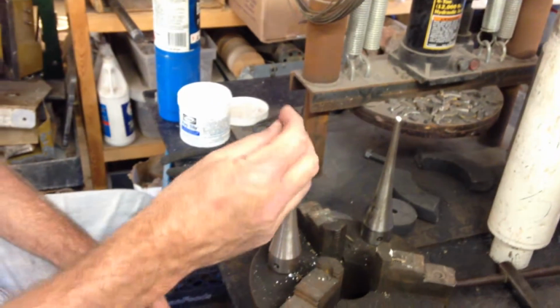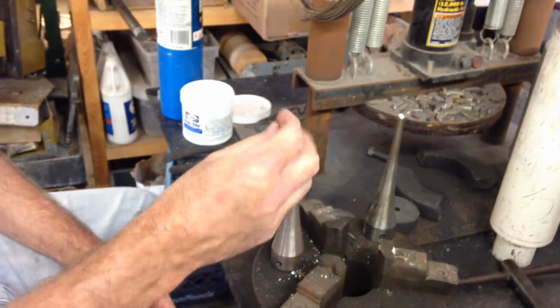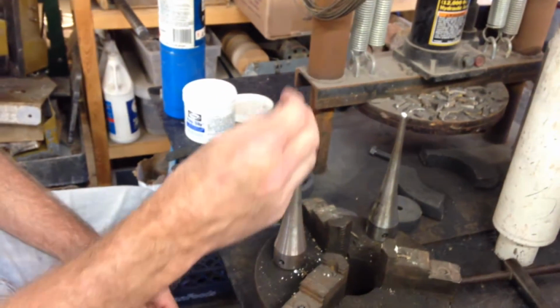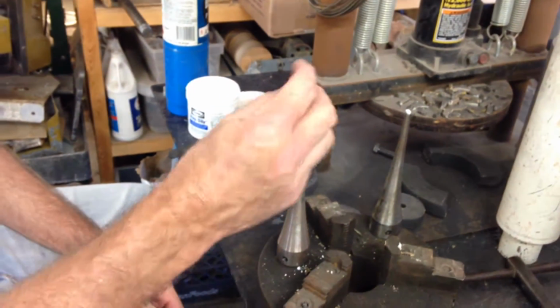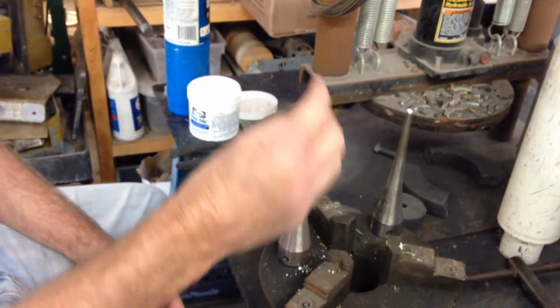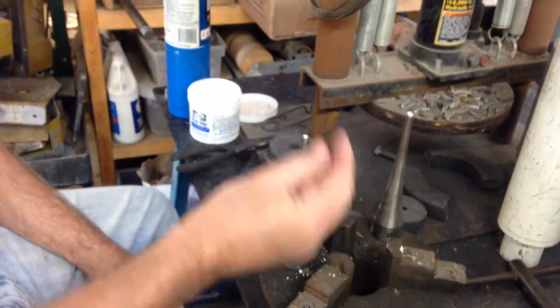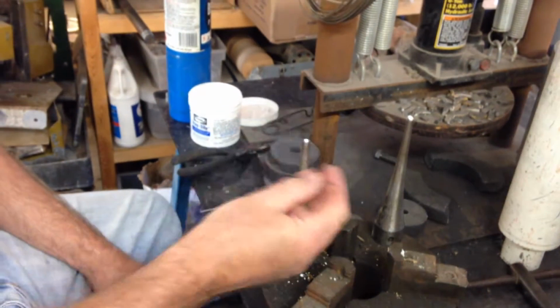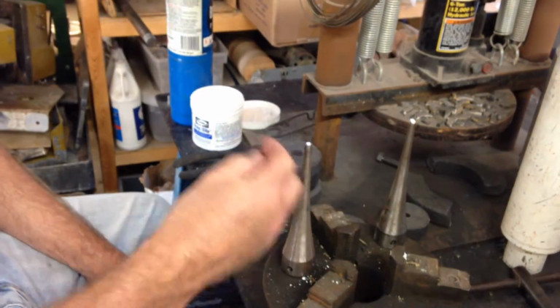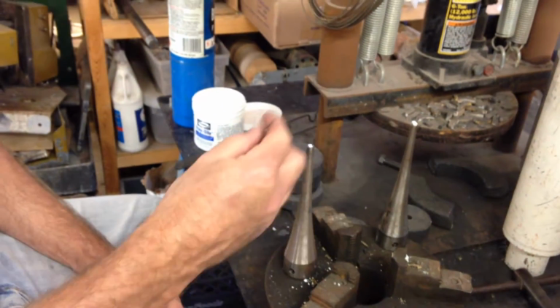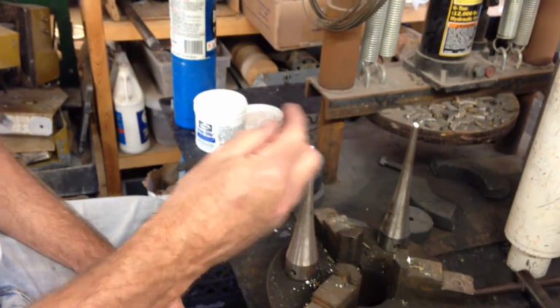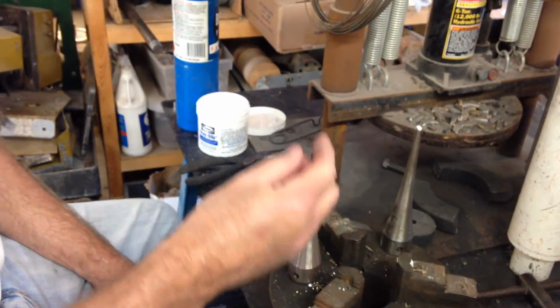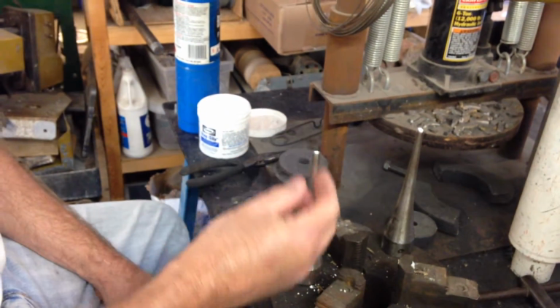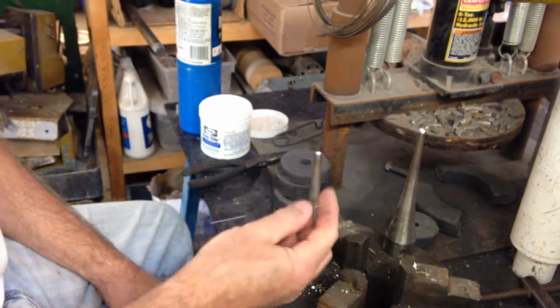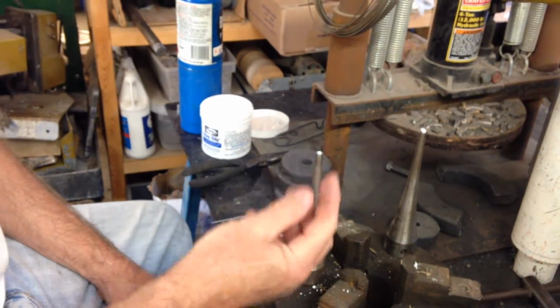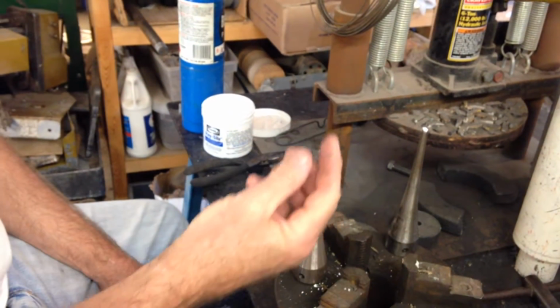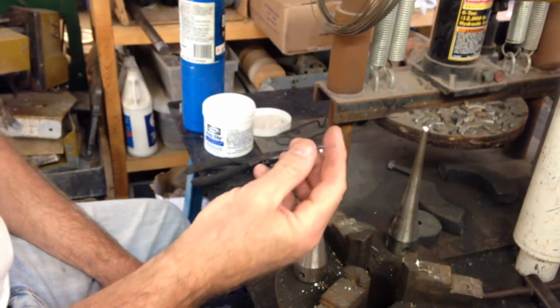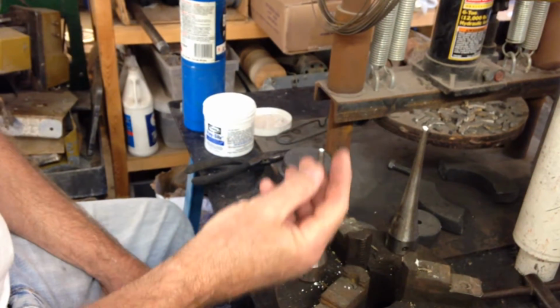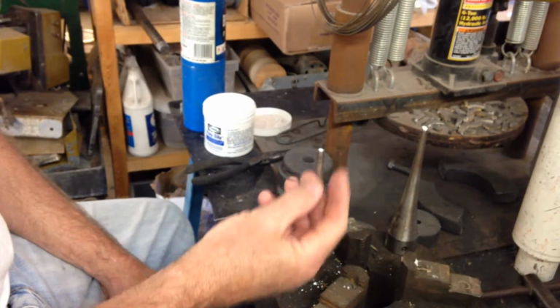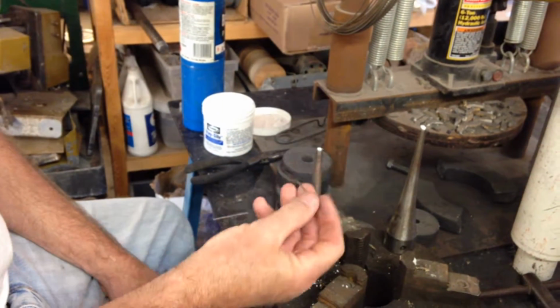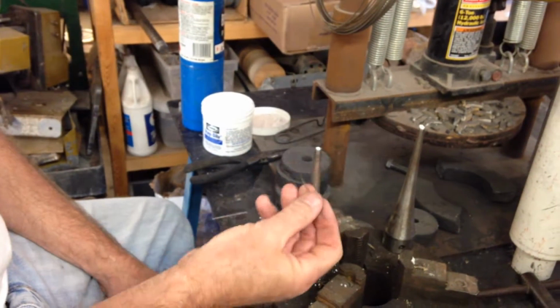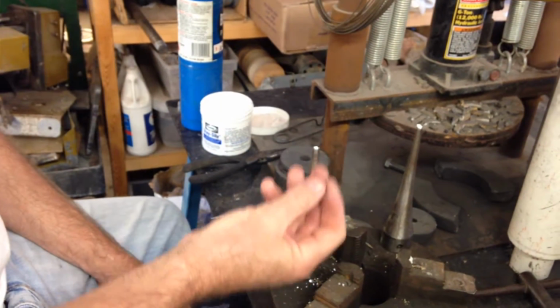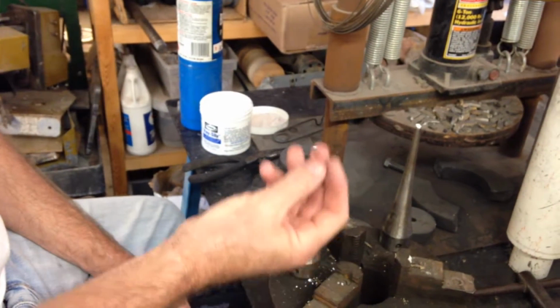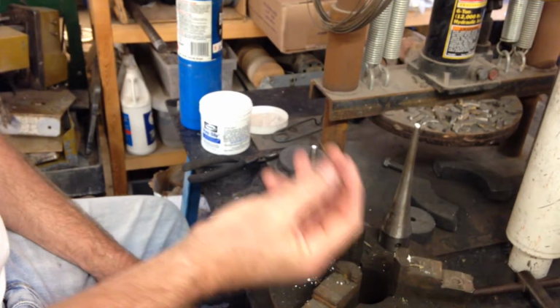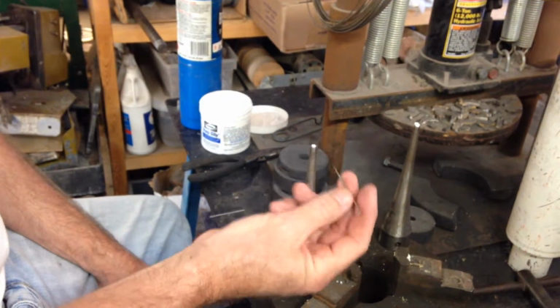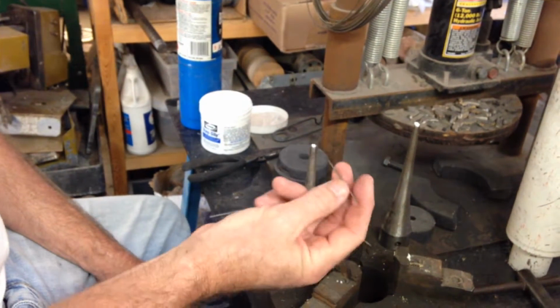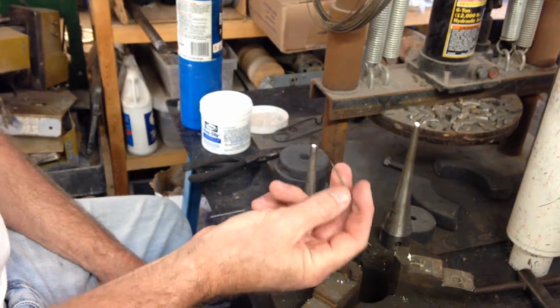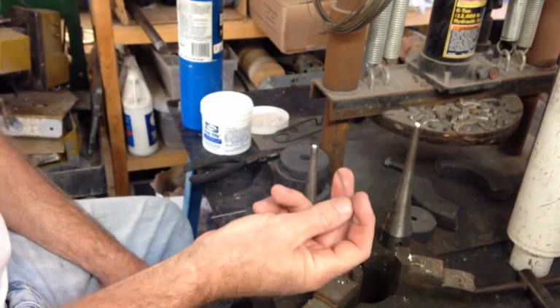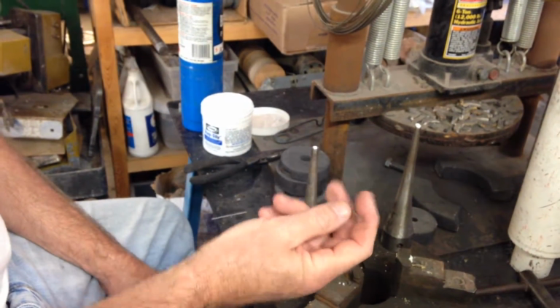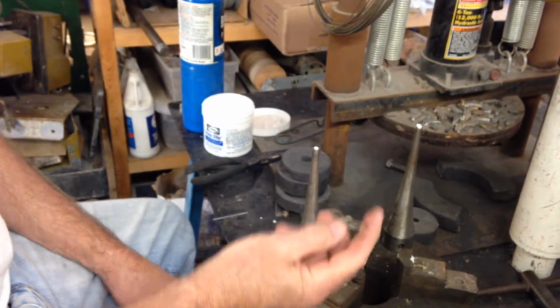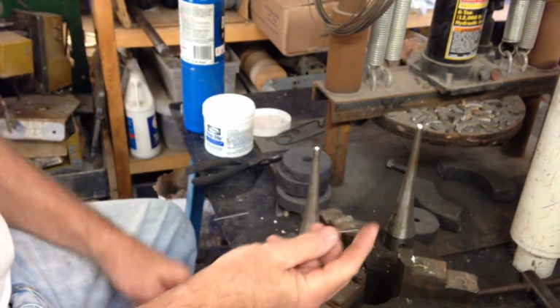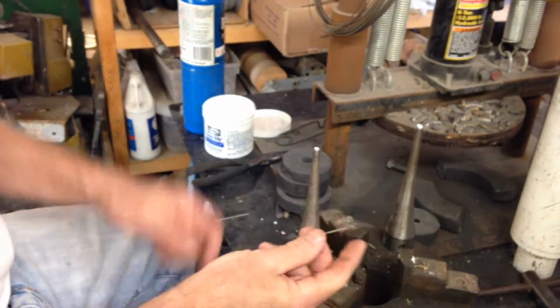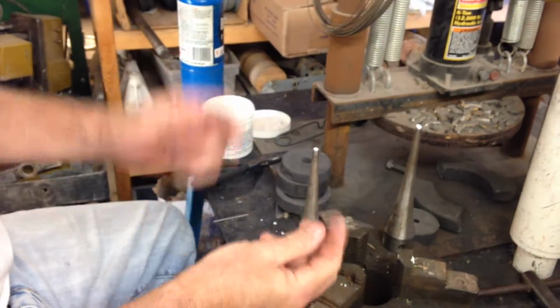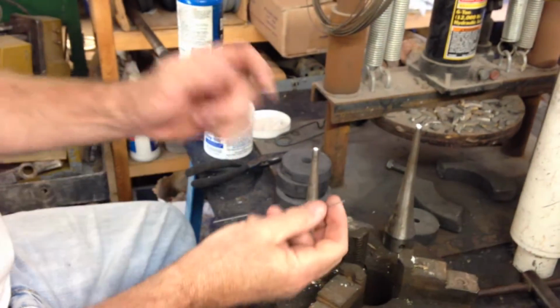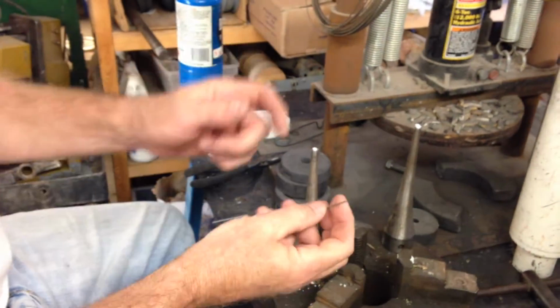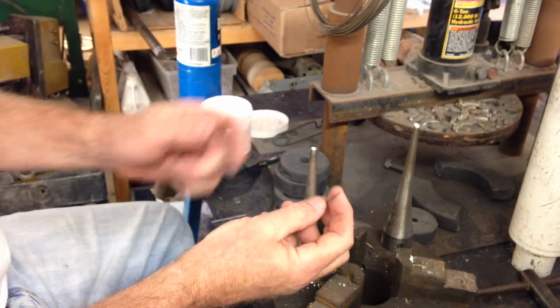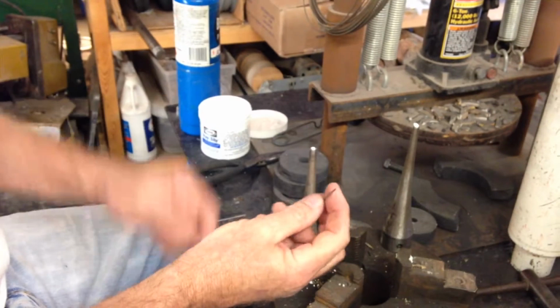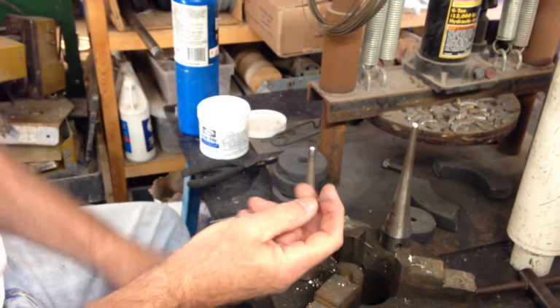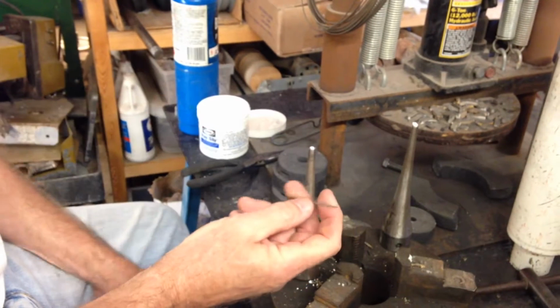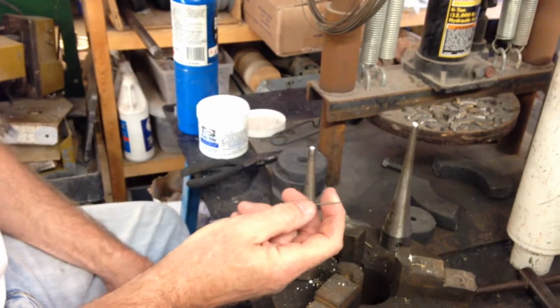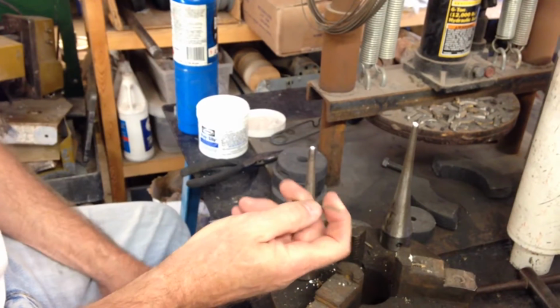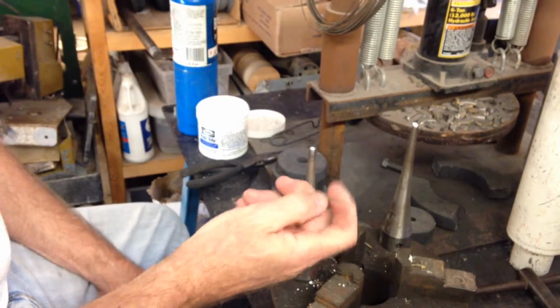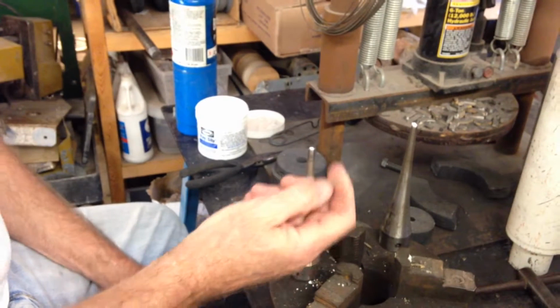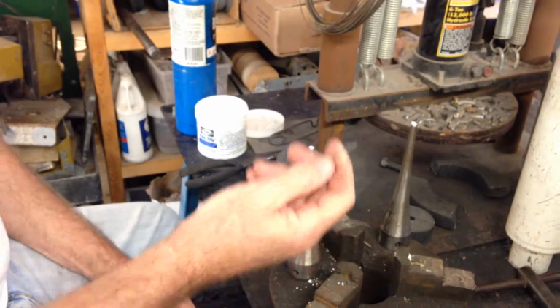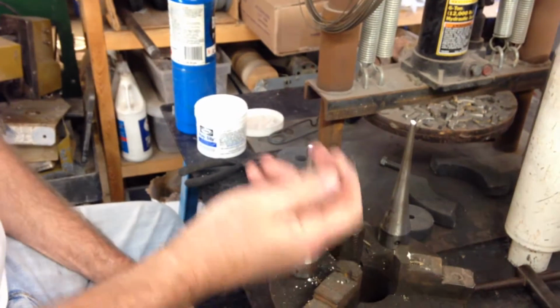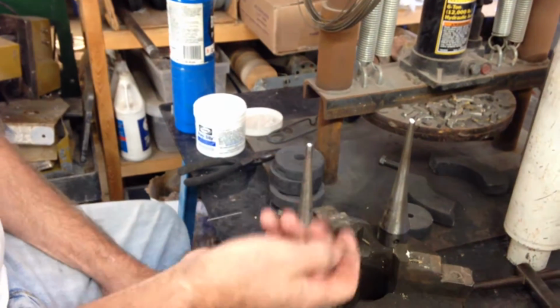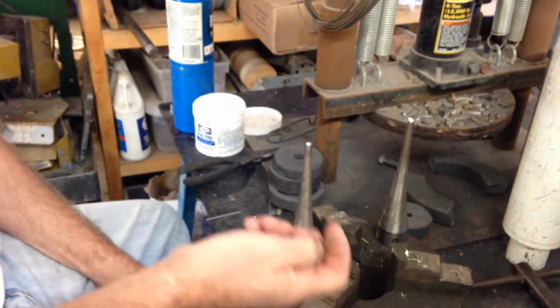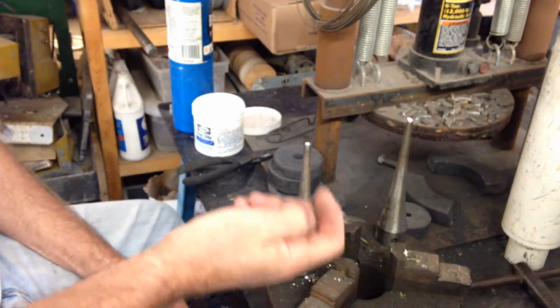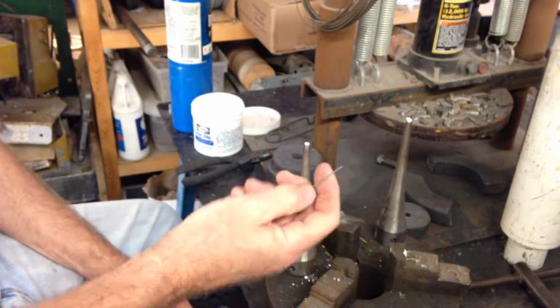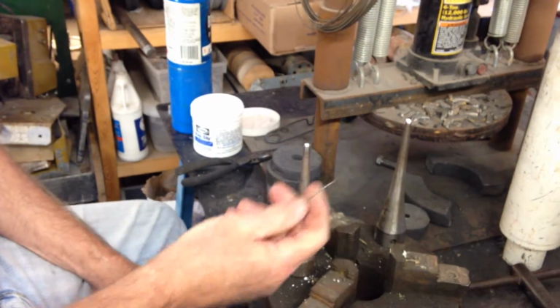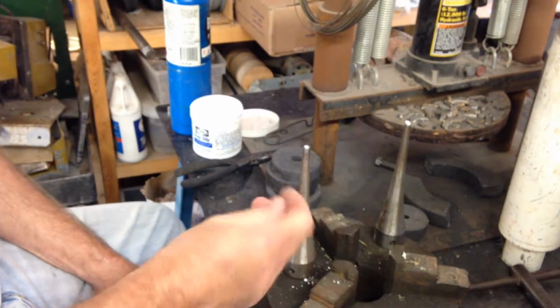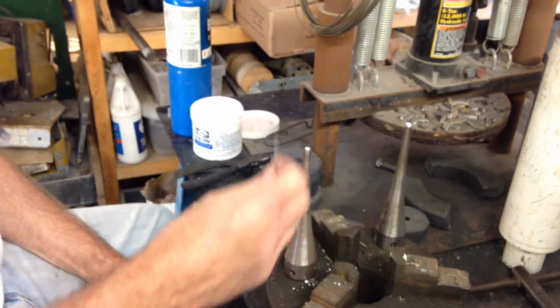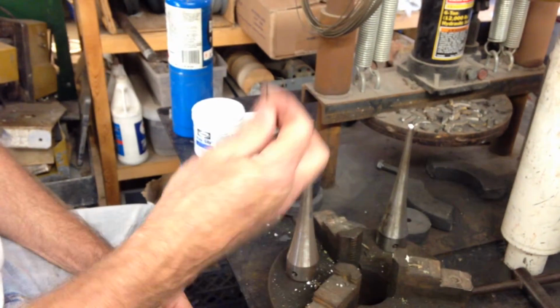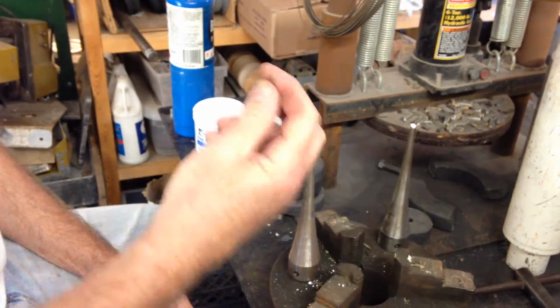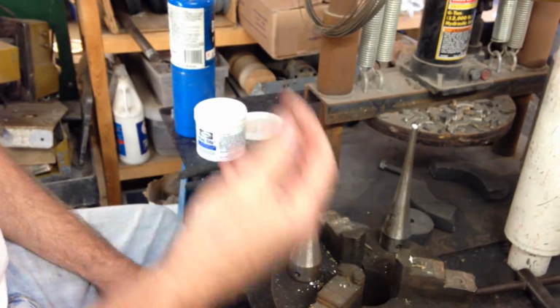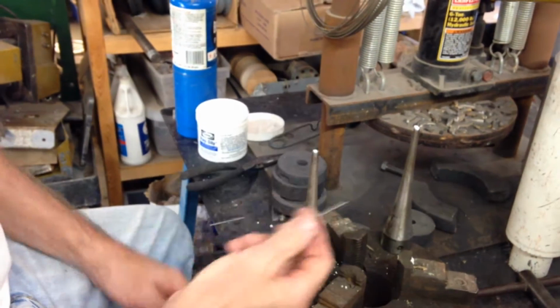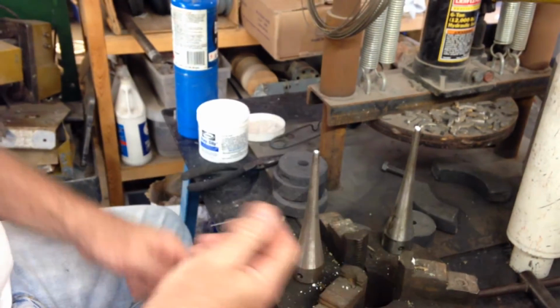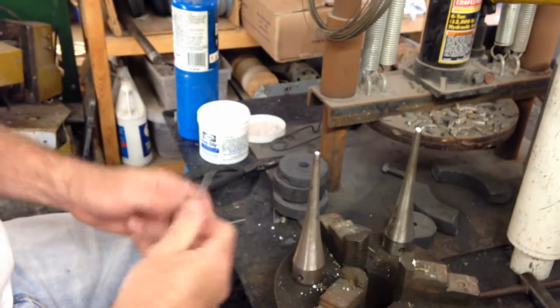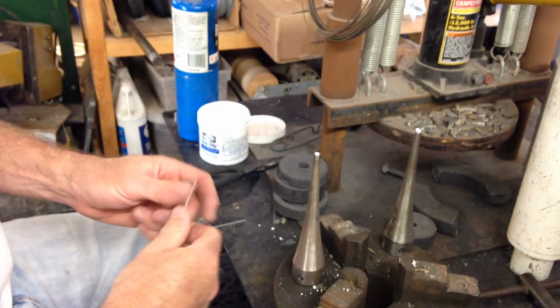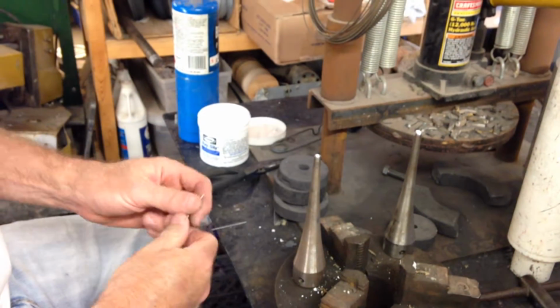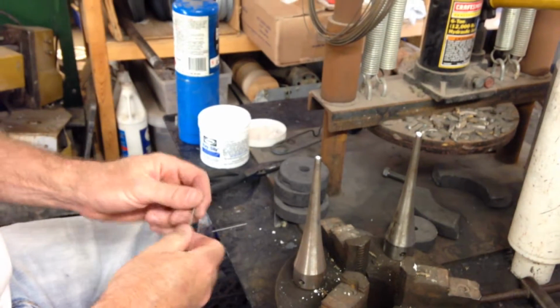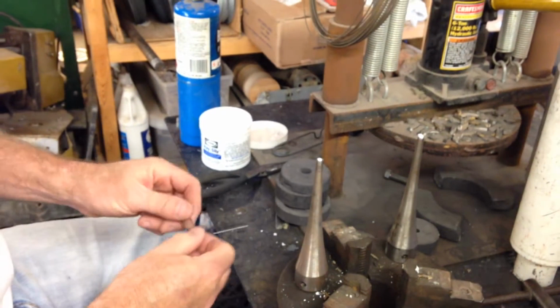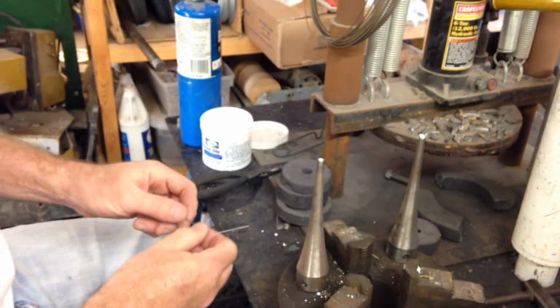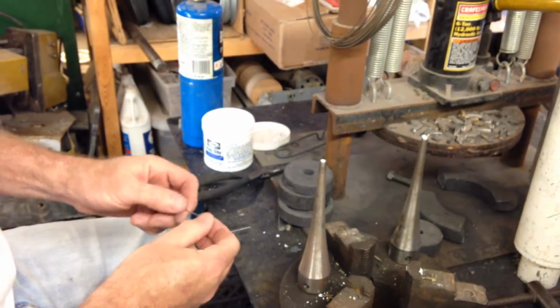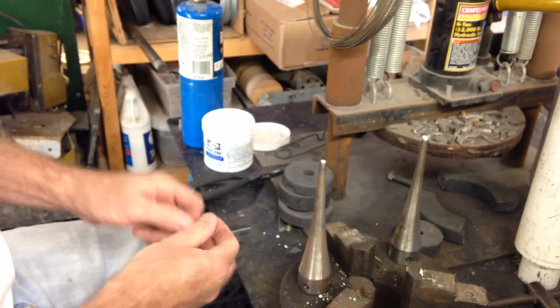With any of these, if you overheat the pin as you're putting it in, it will weaken the pin and it's going to break pretty fast.